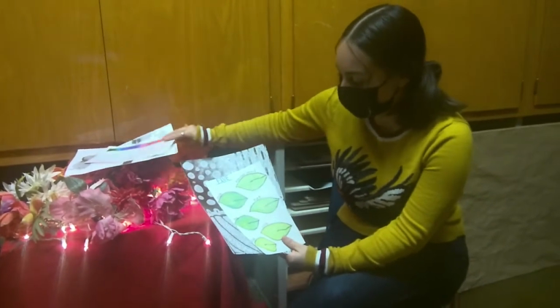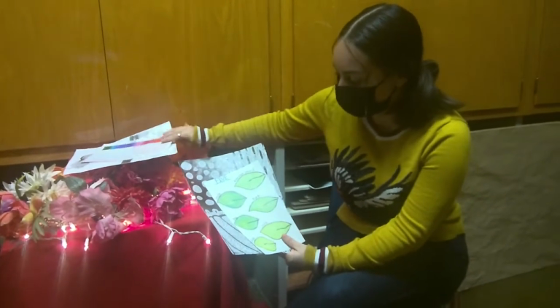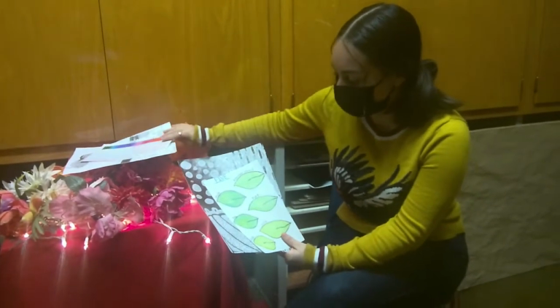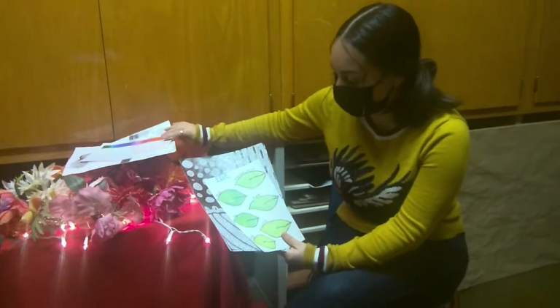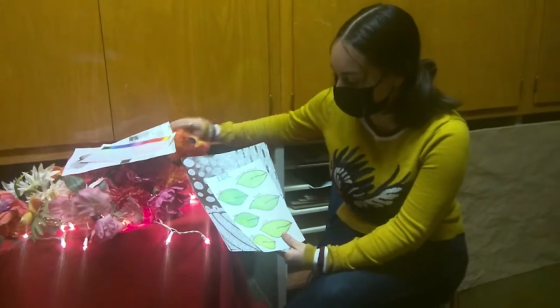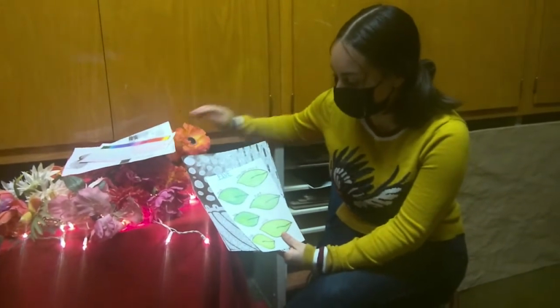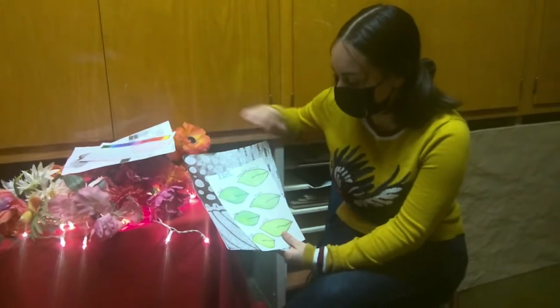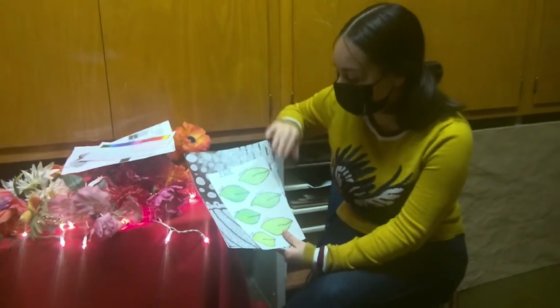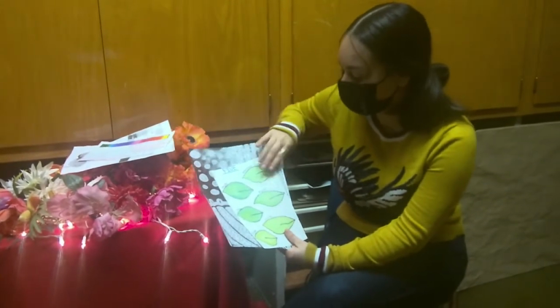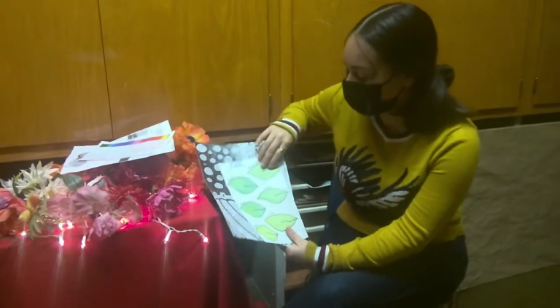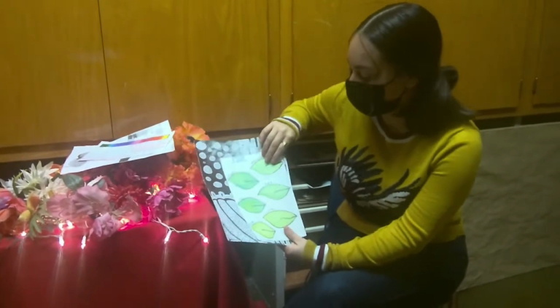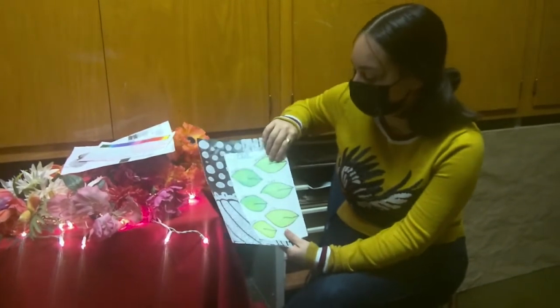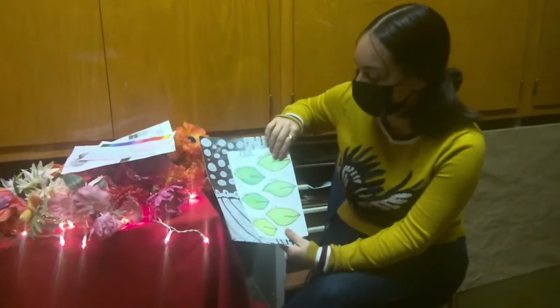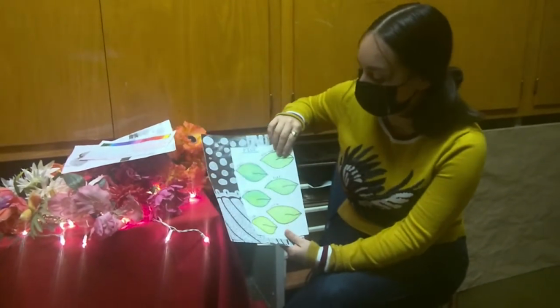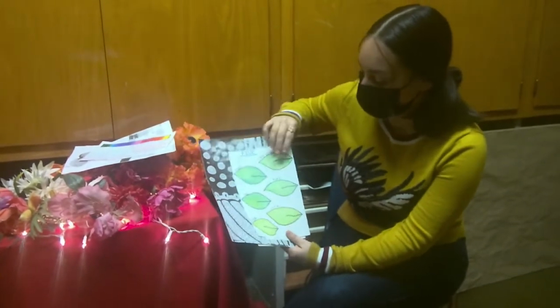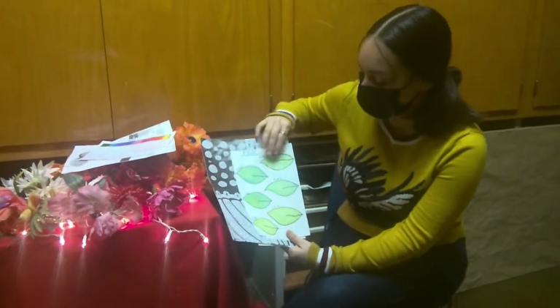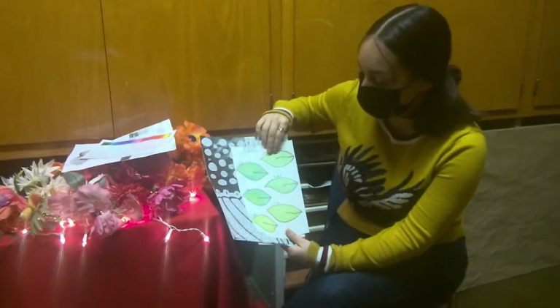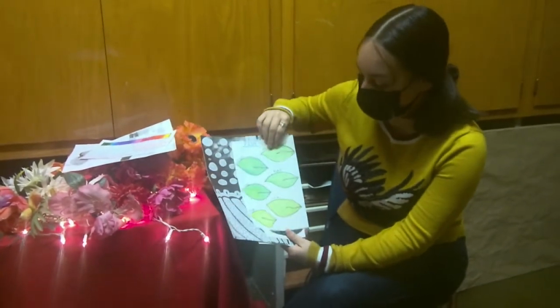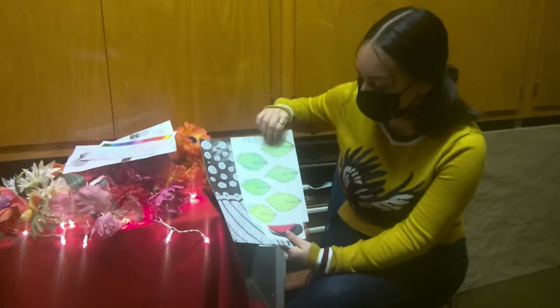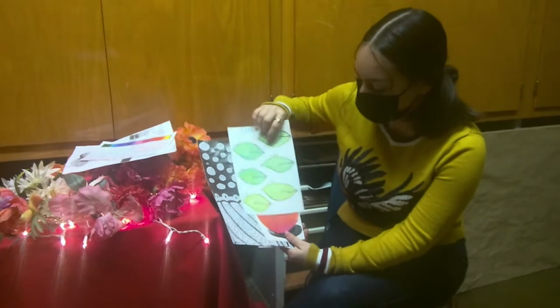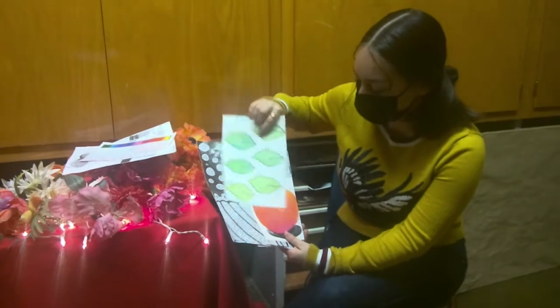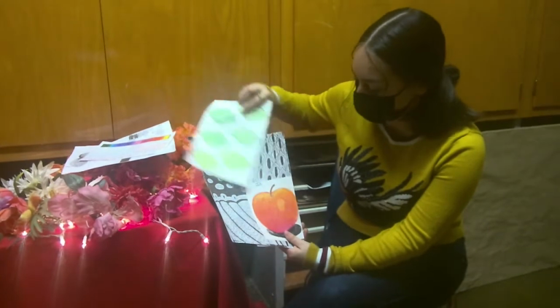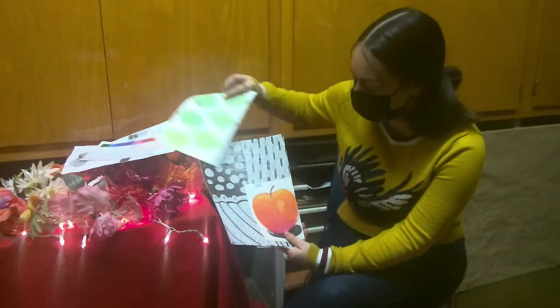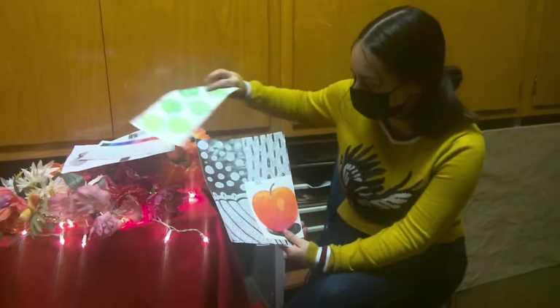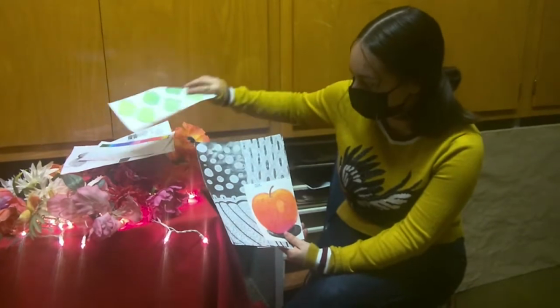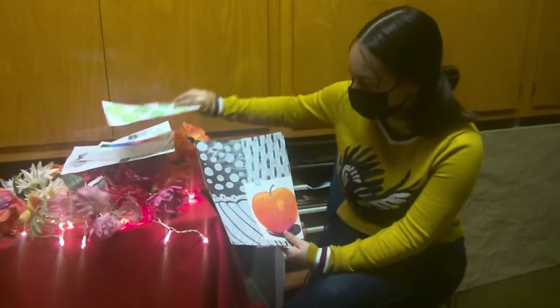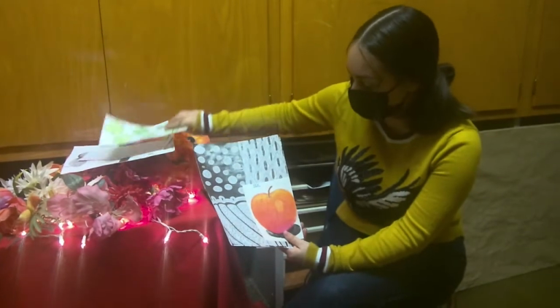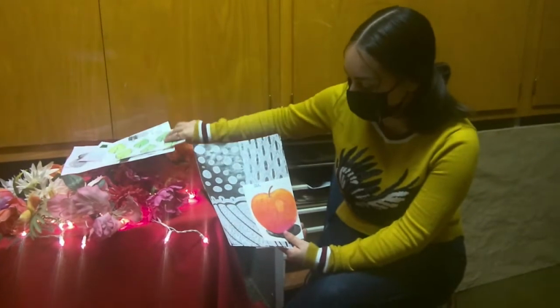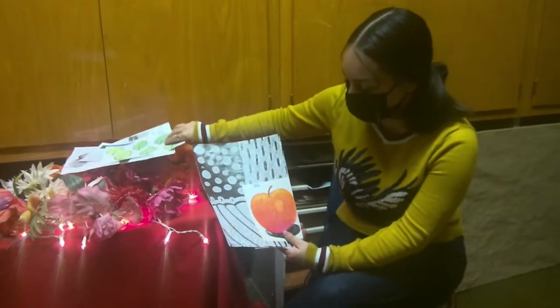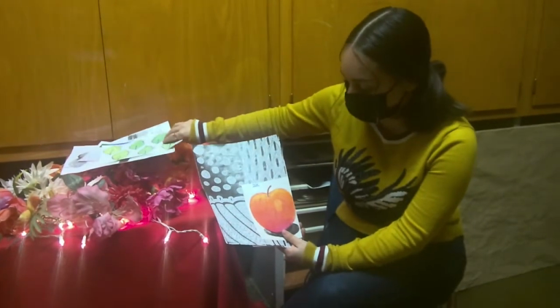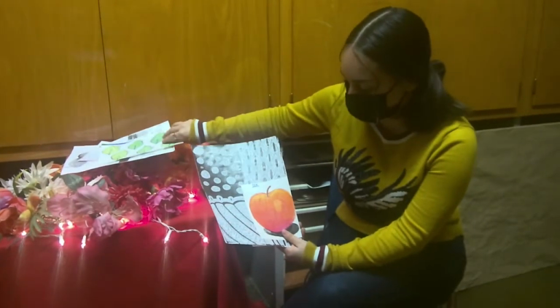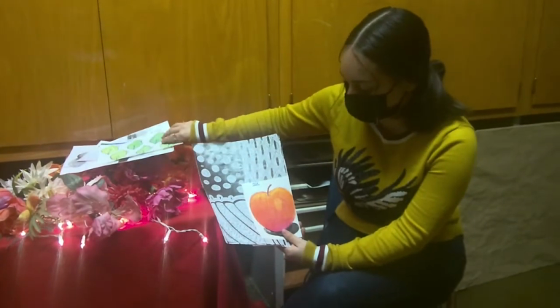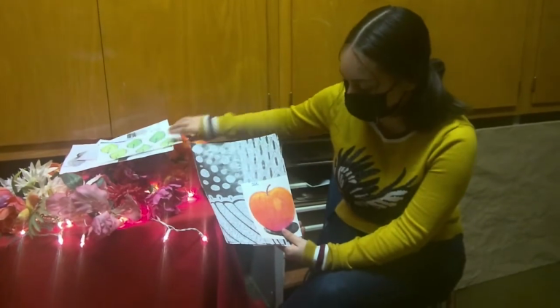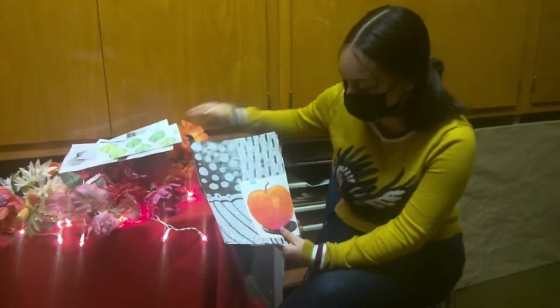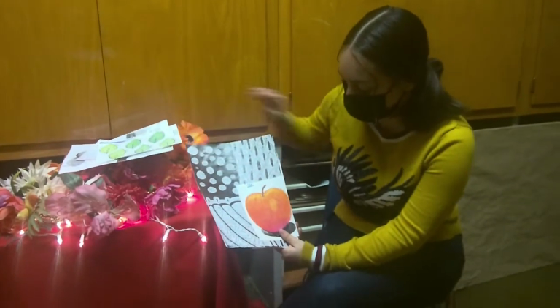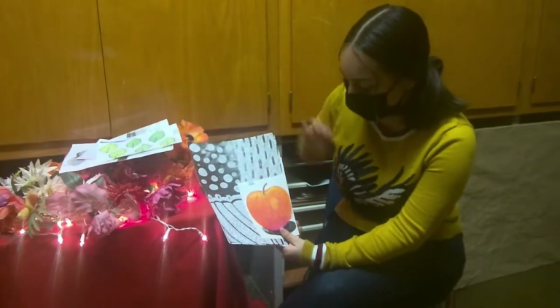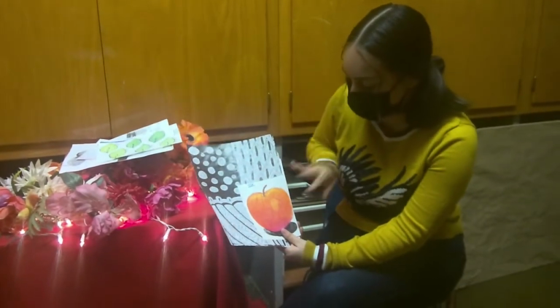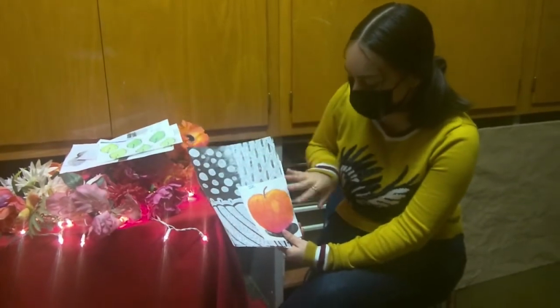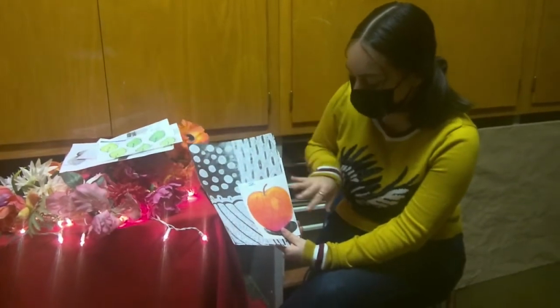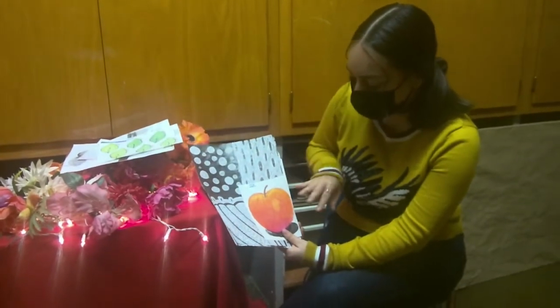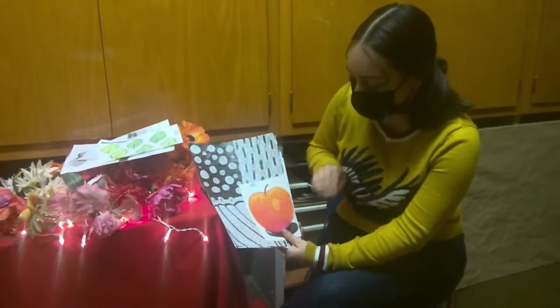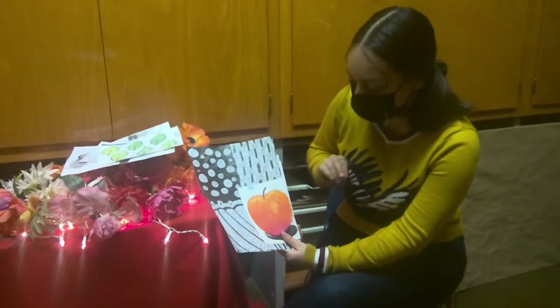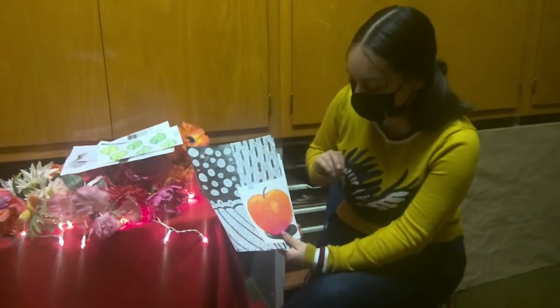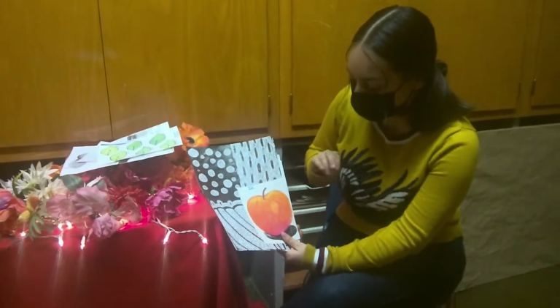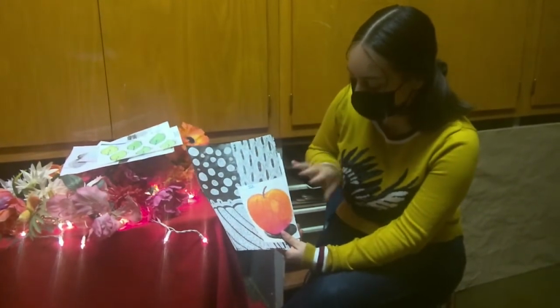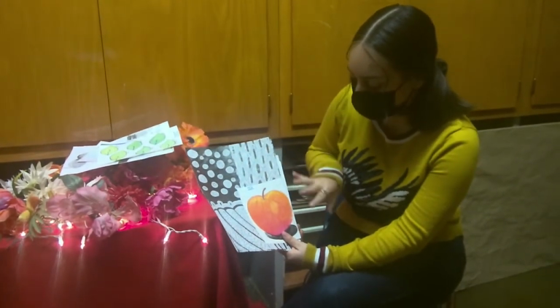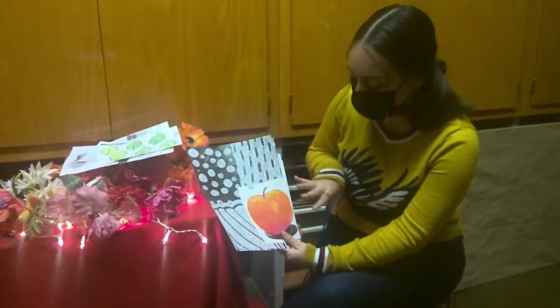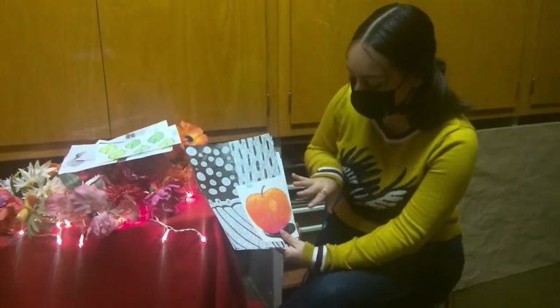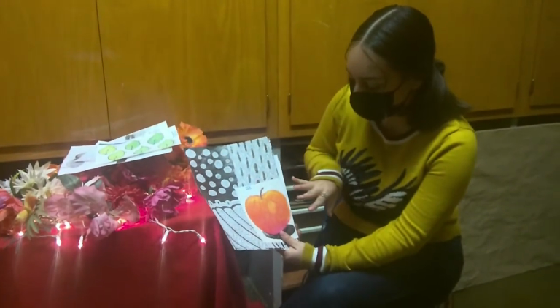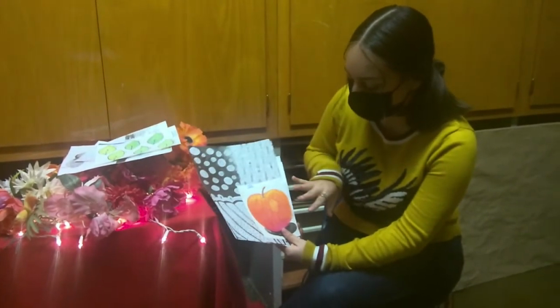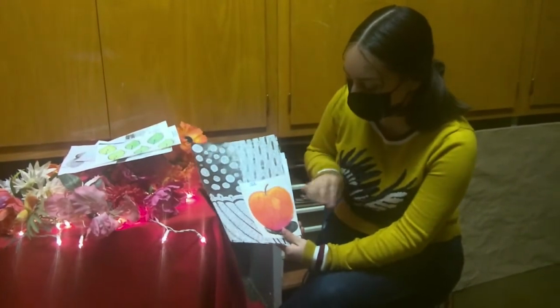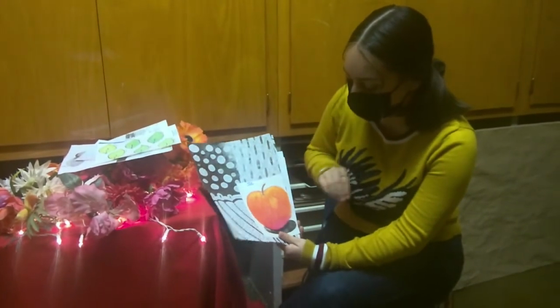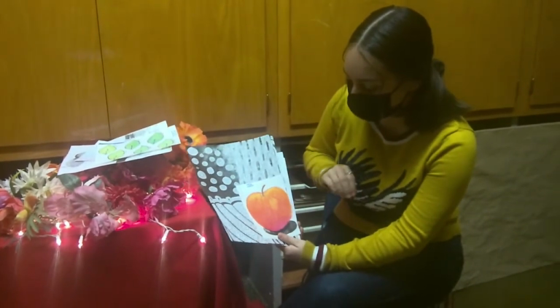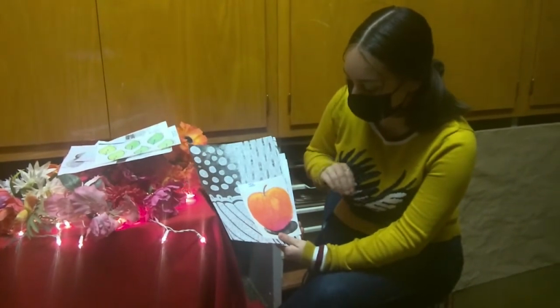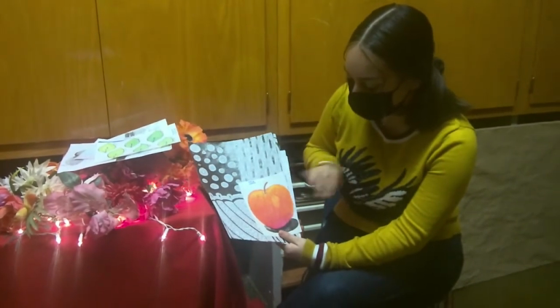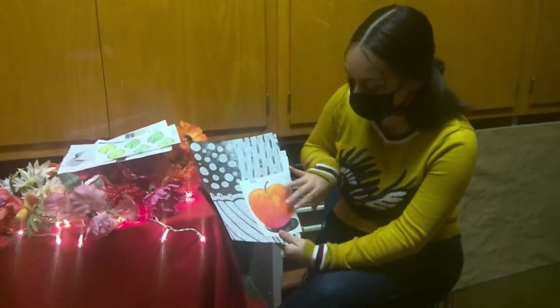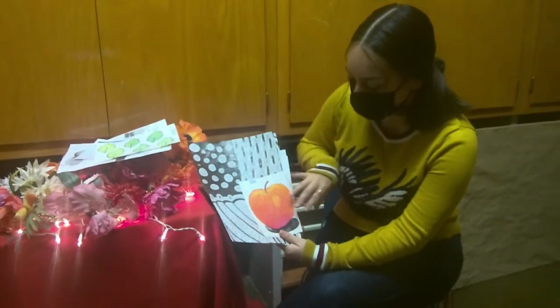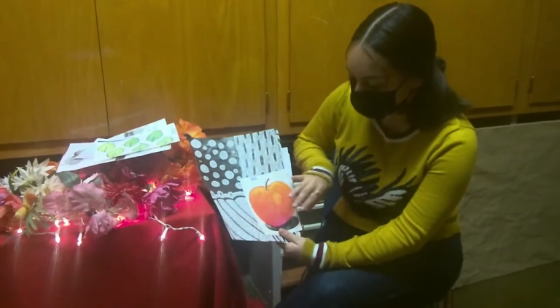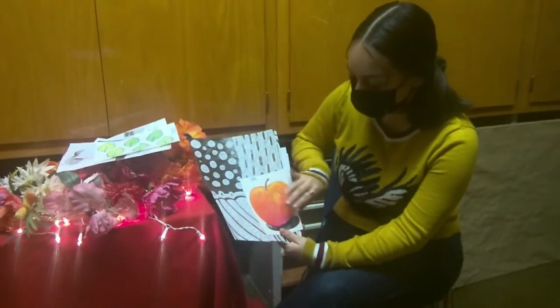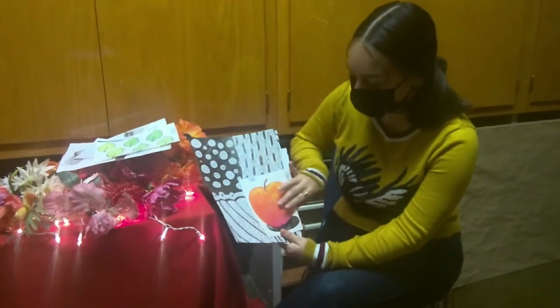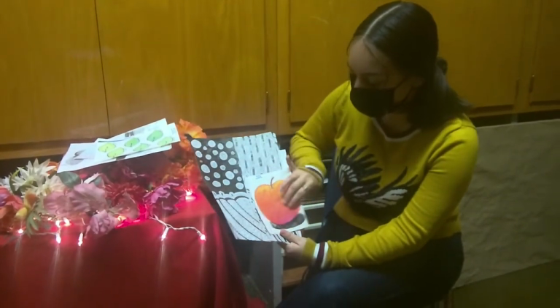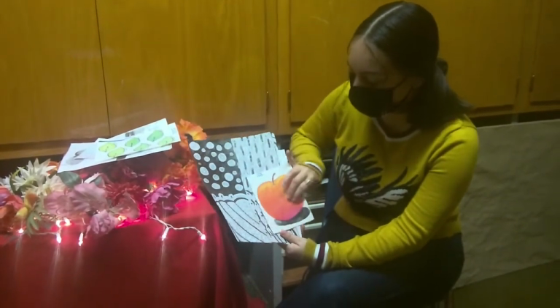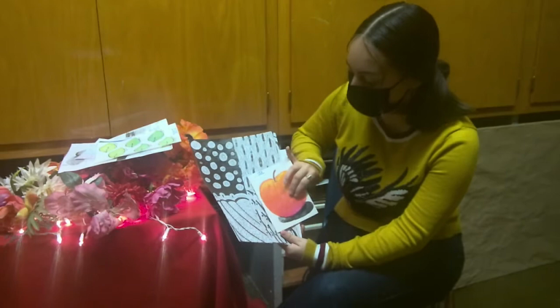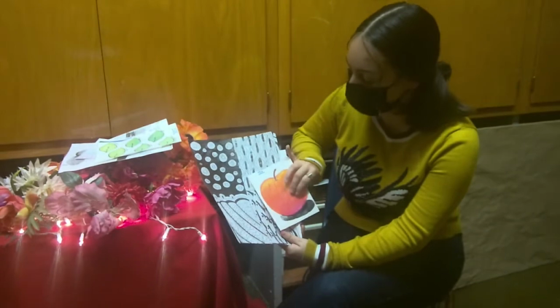Then we did some techniques with blending. We also did an apple with blending and all of that with actual colors.